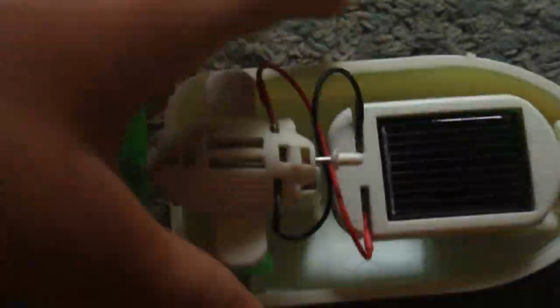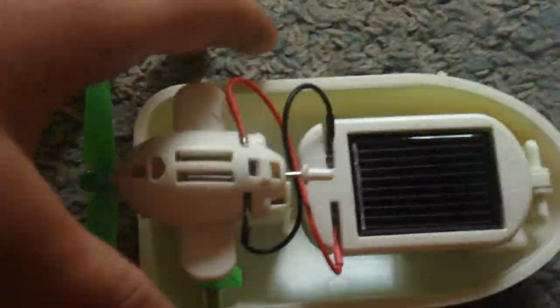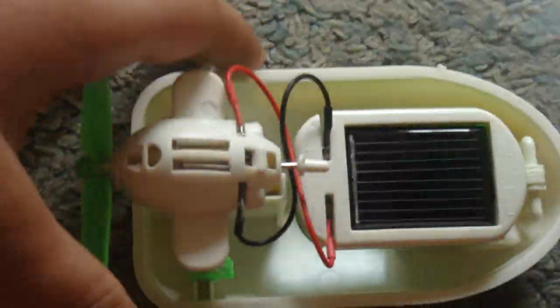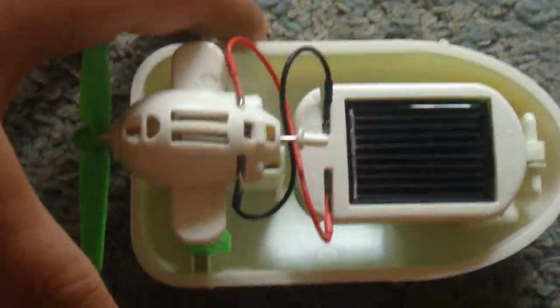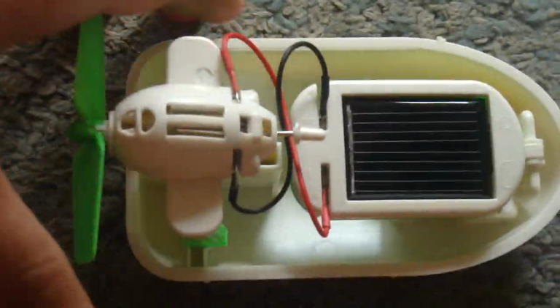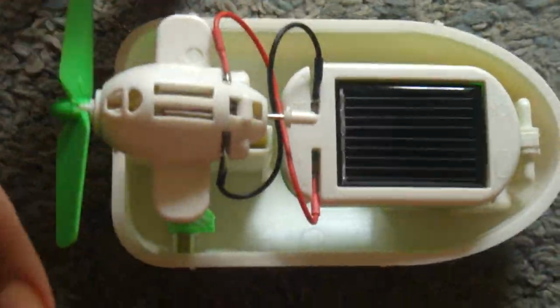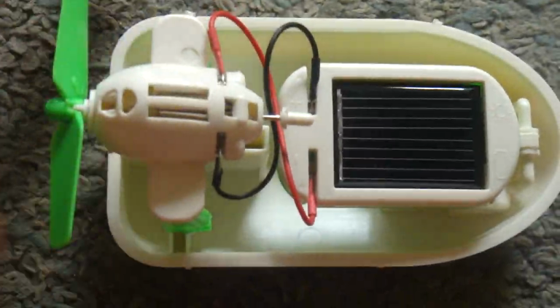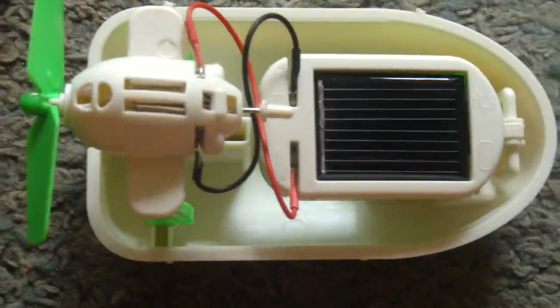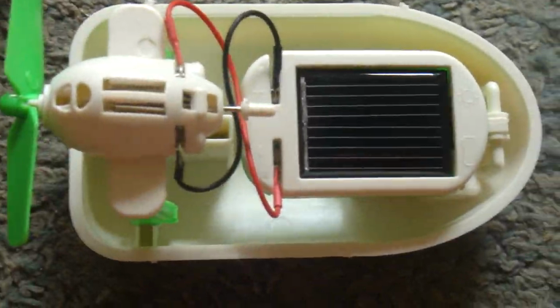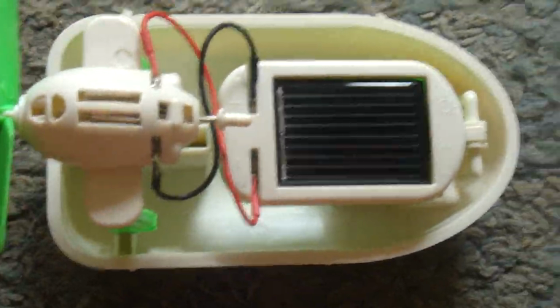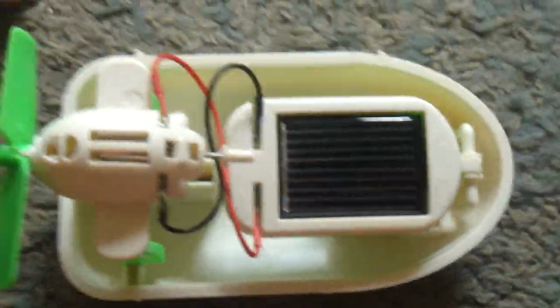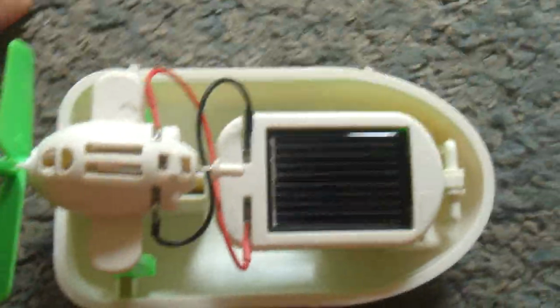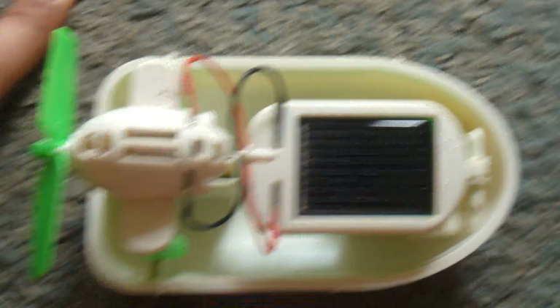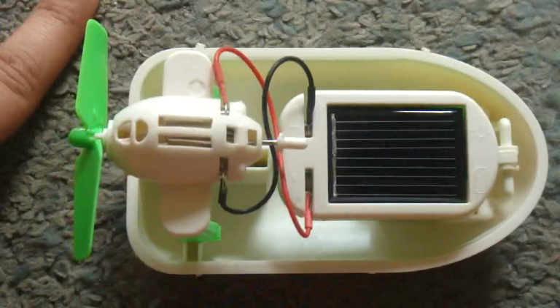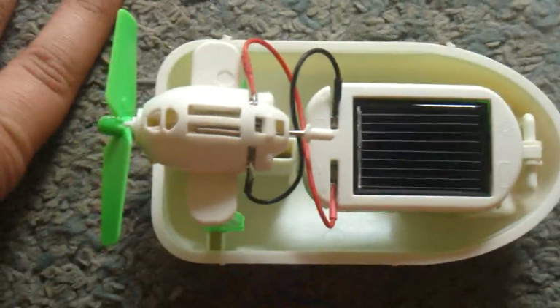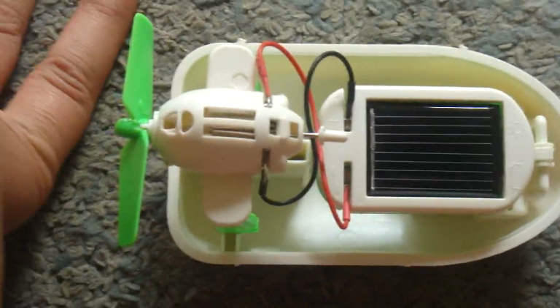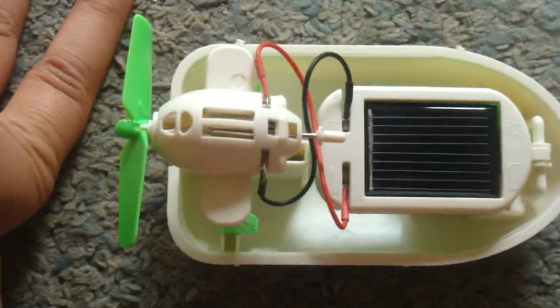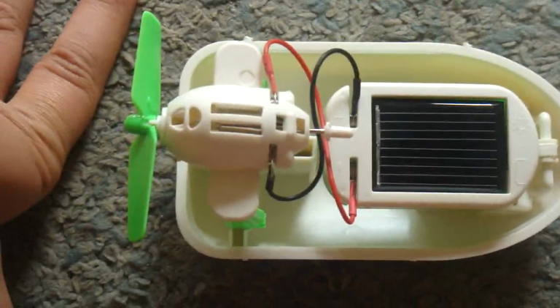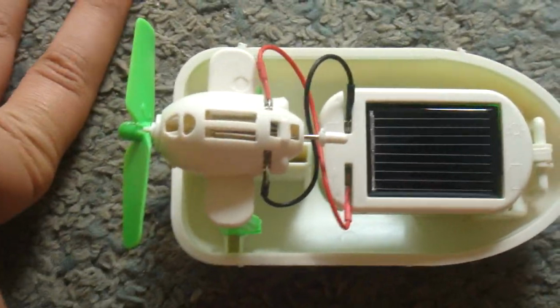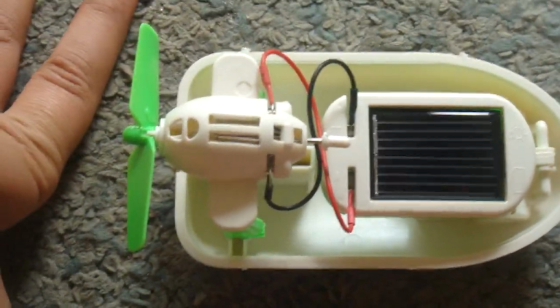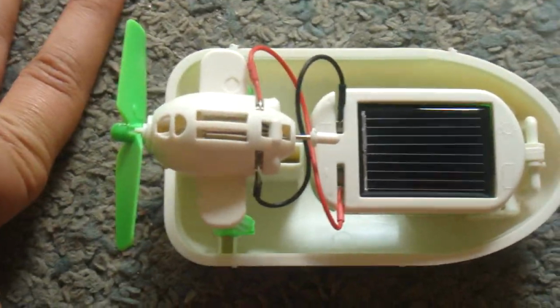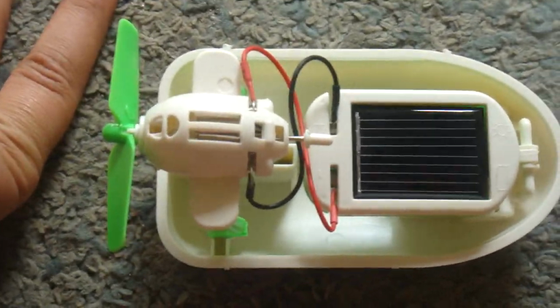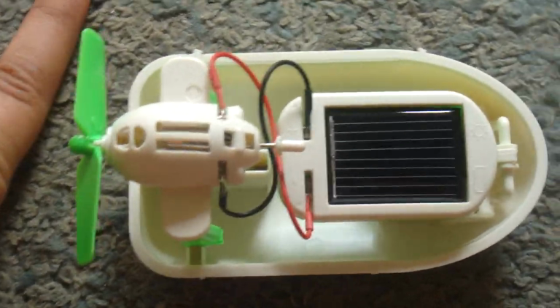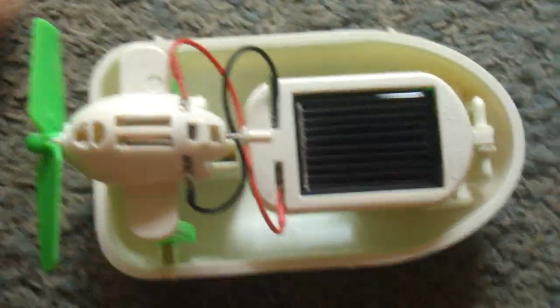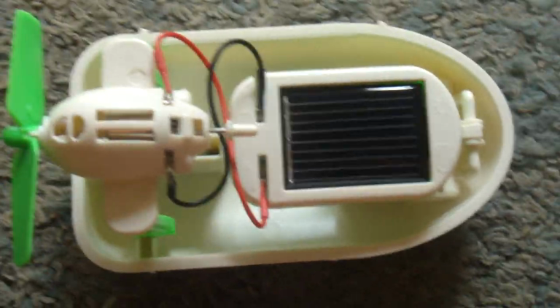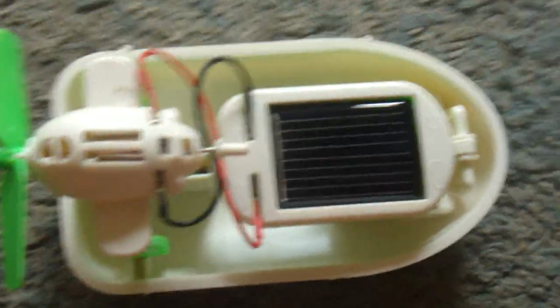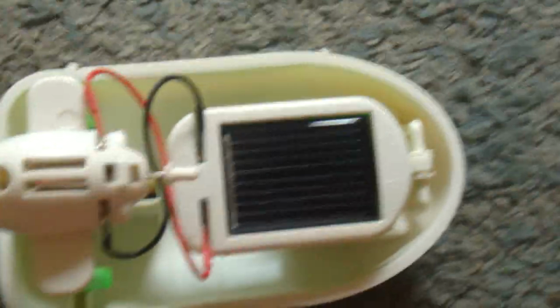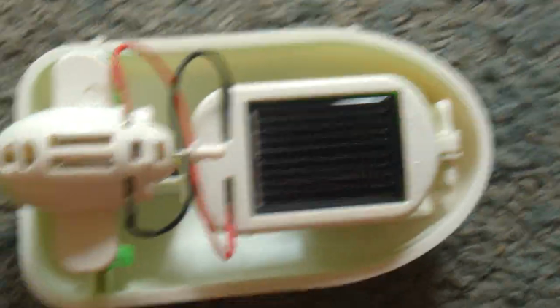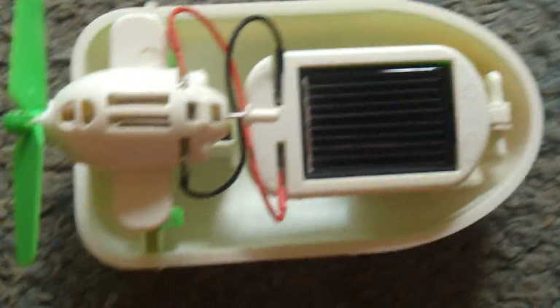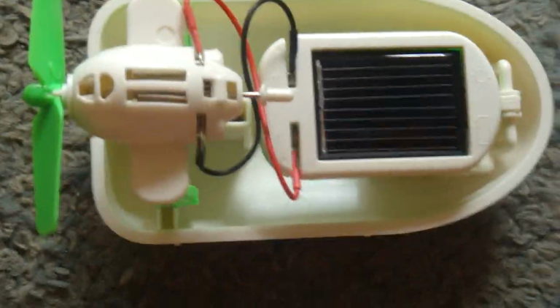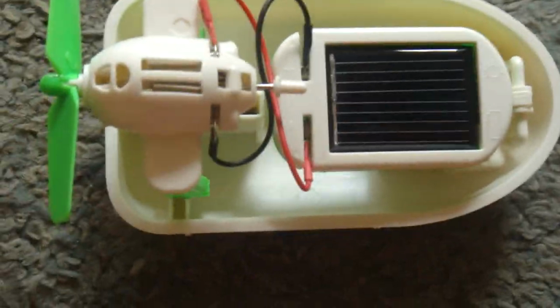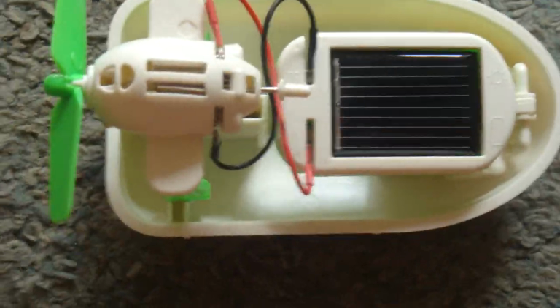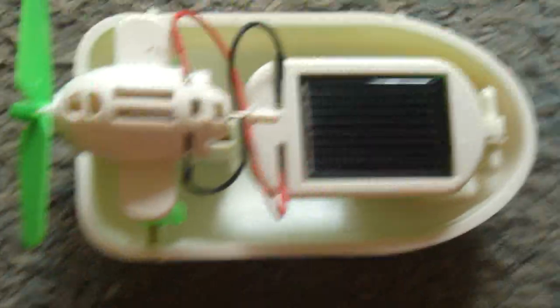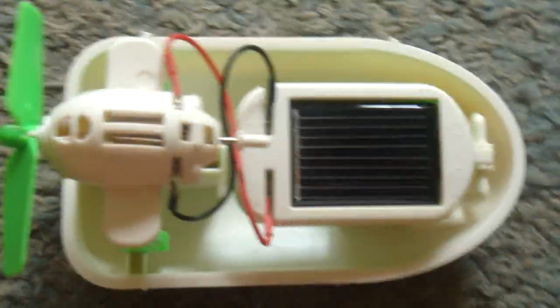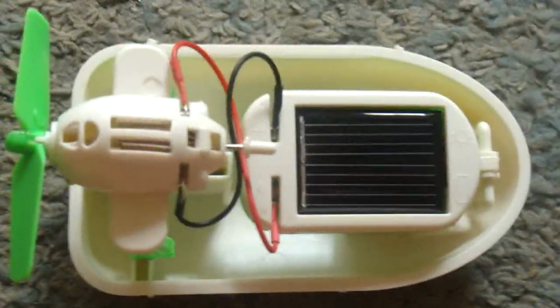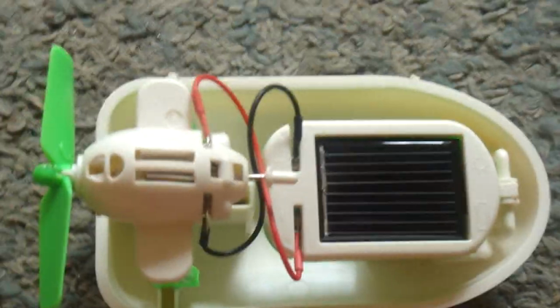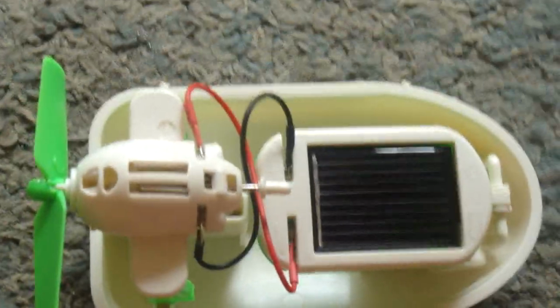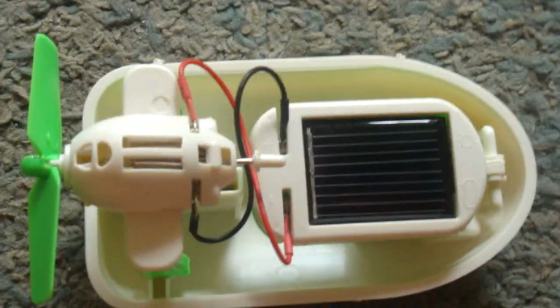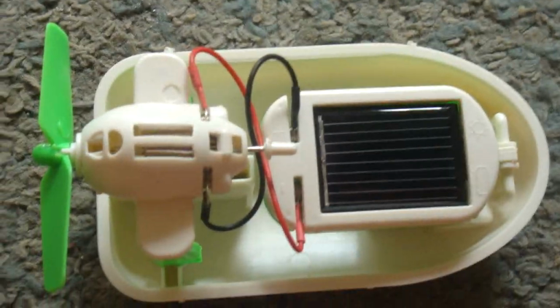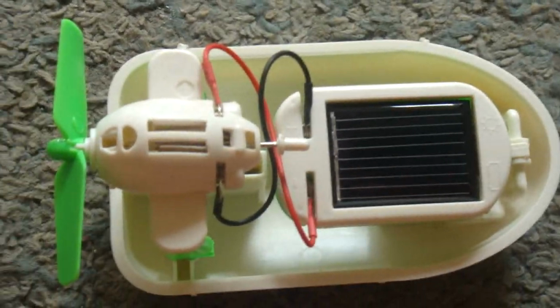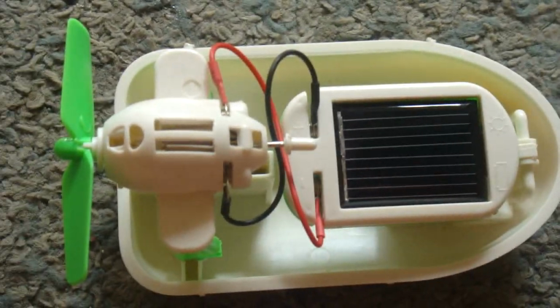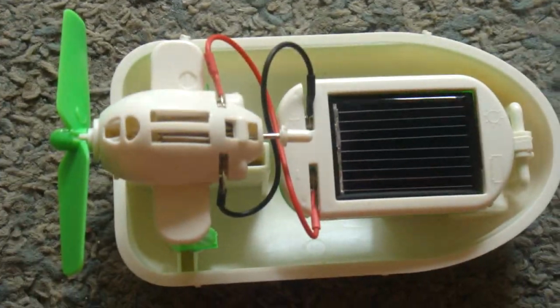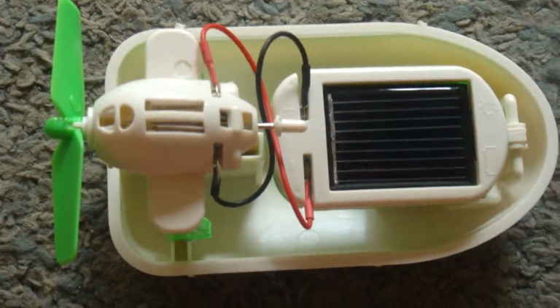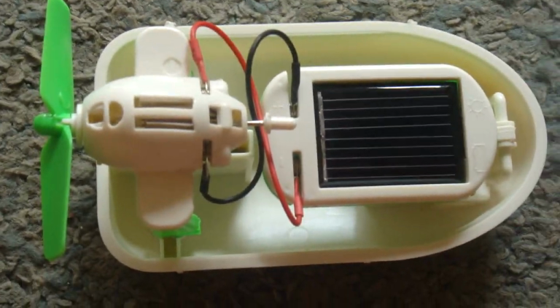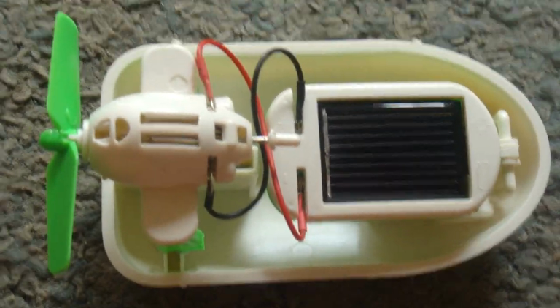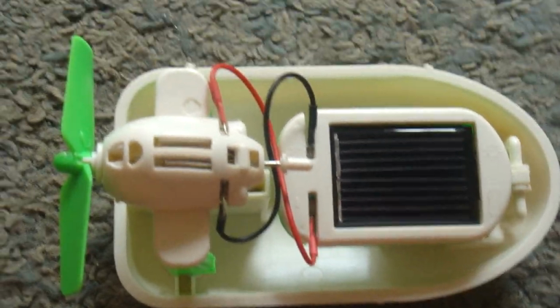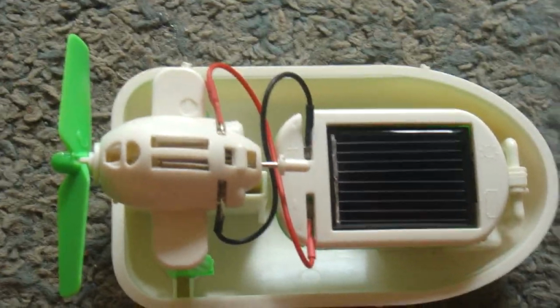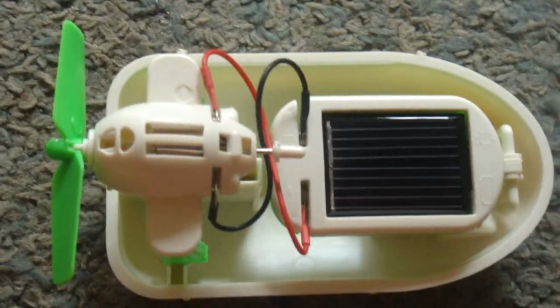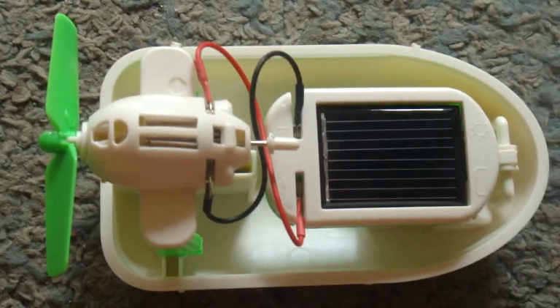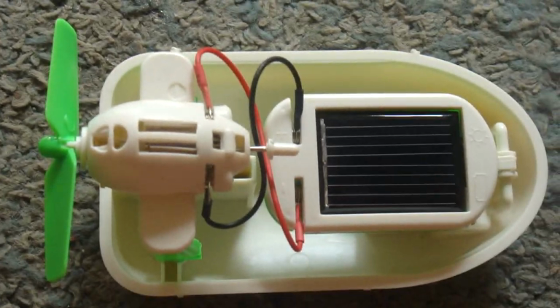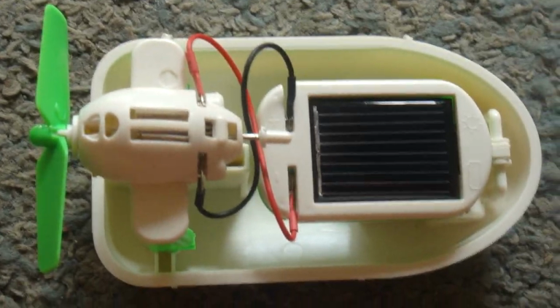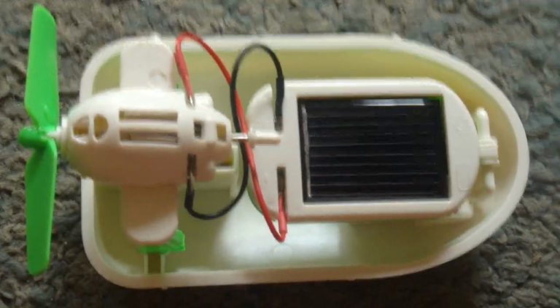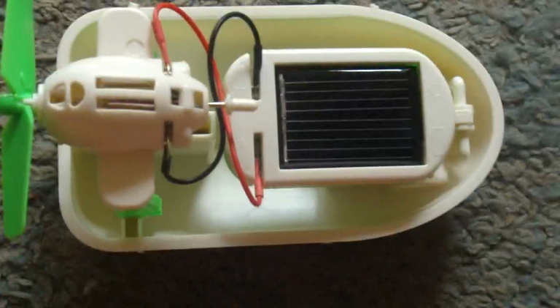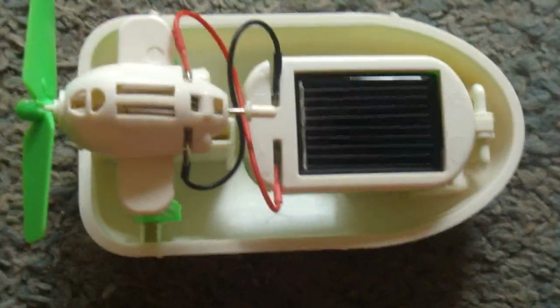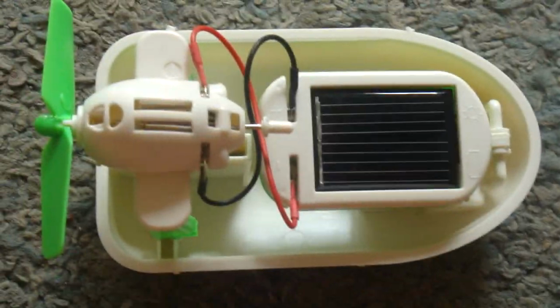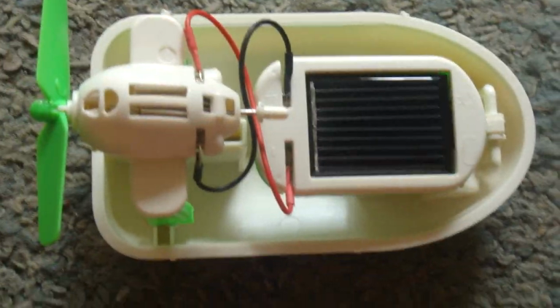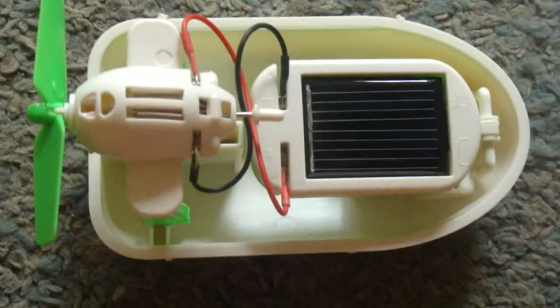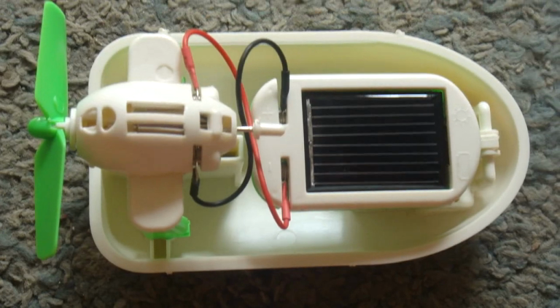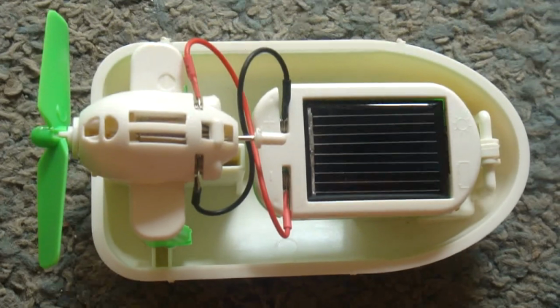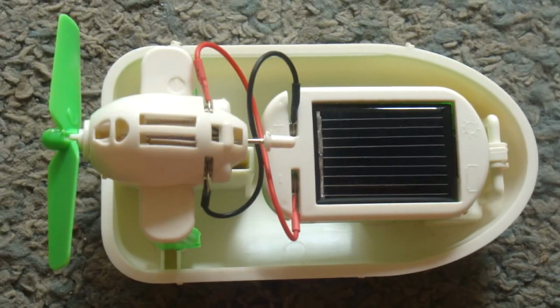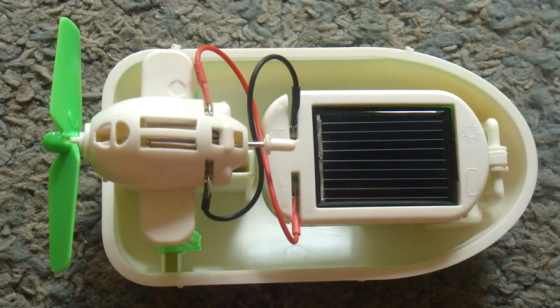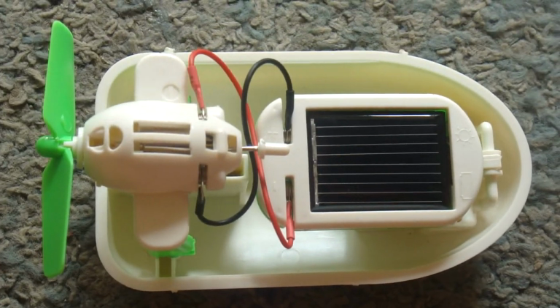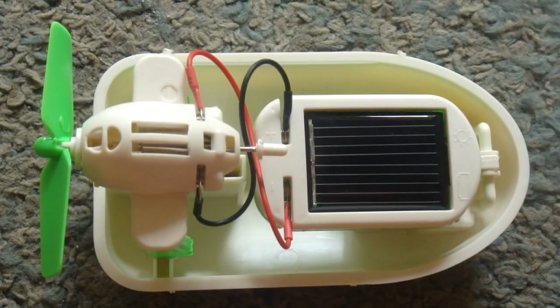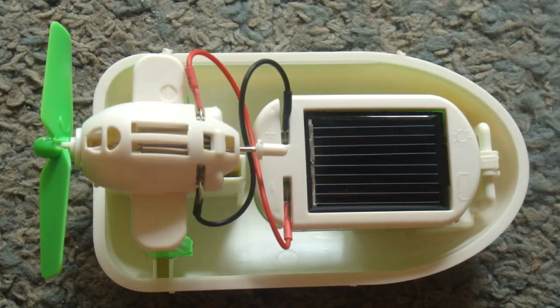At home you can also make one of these, but you just need the required materials. Bye for now!